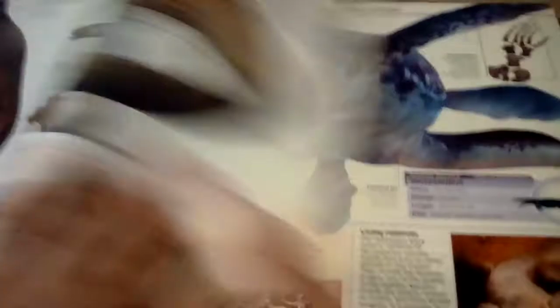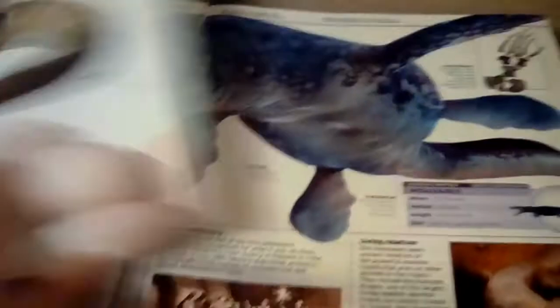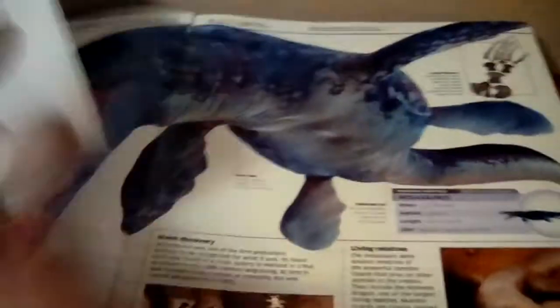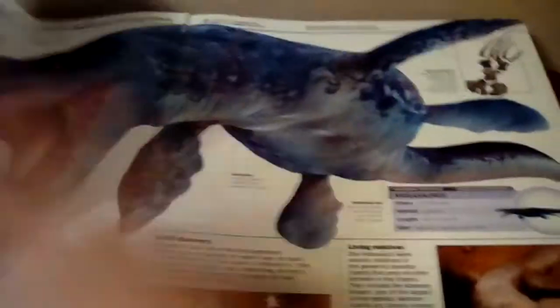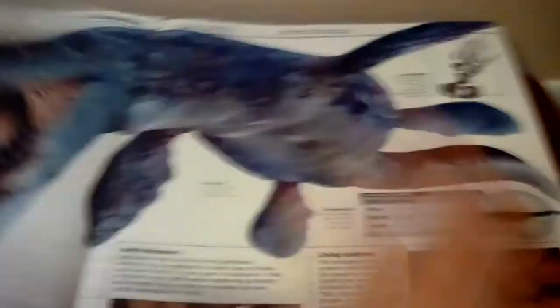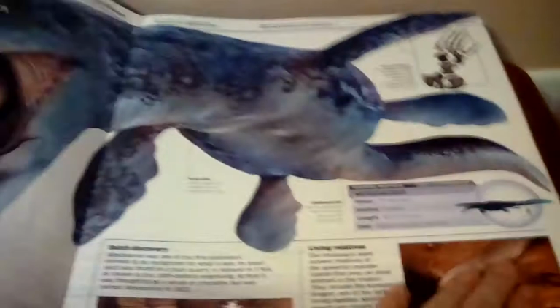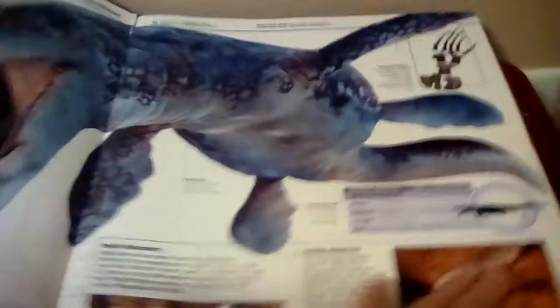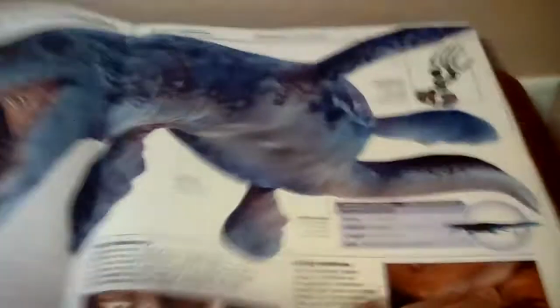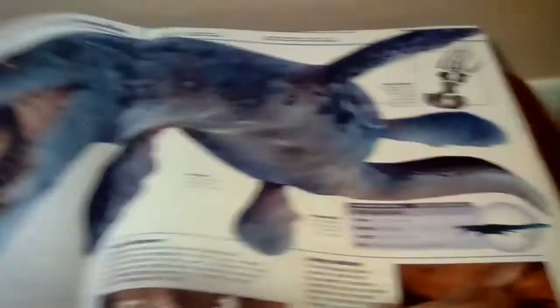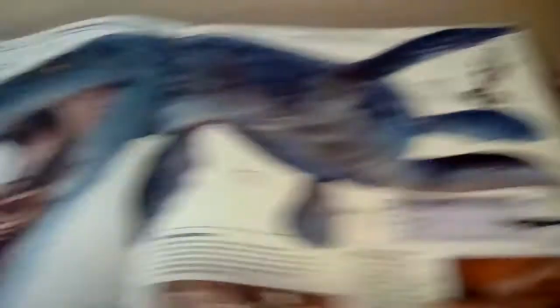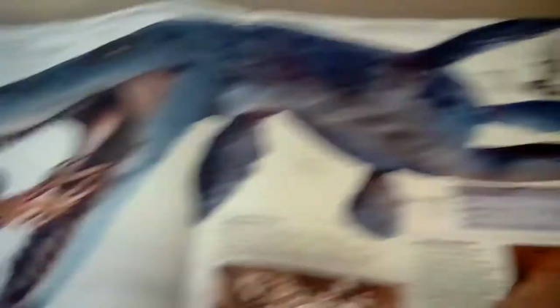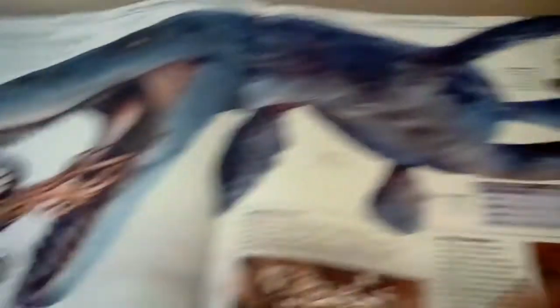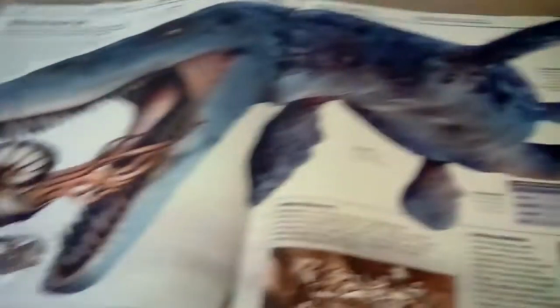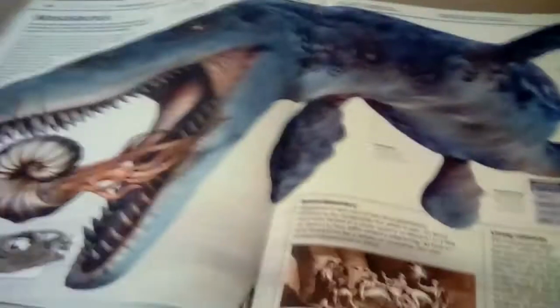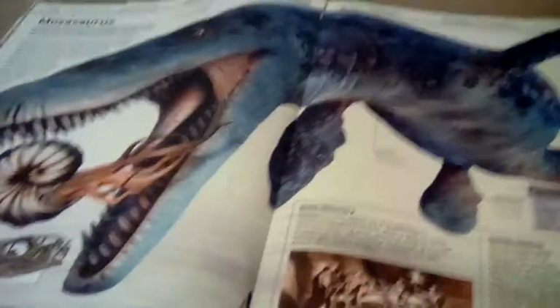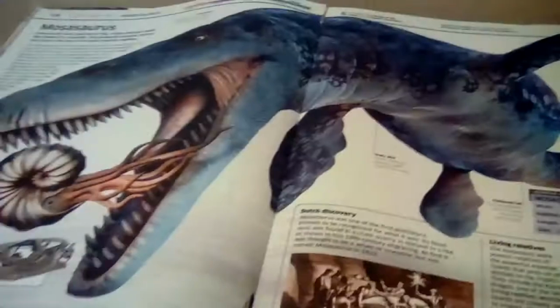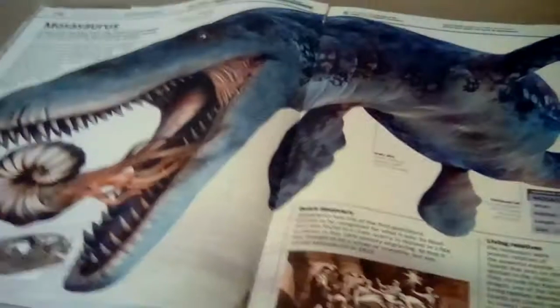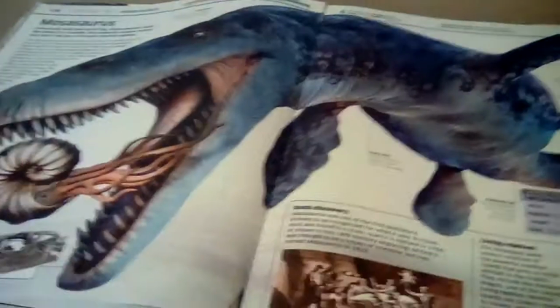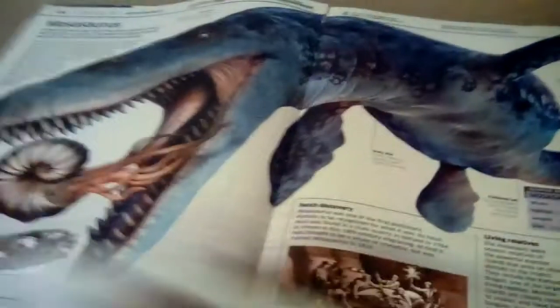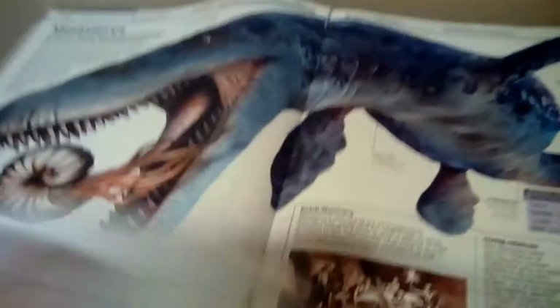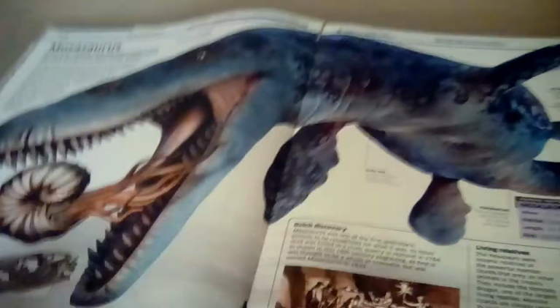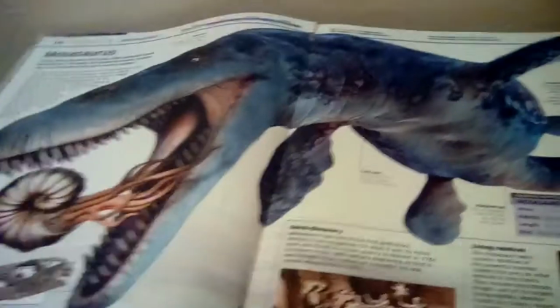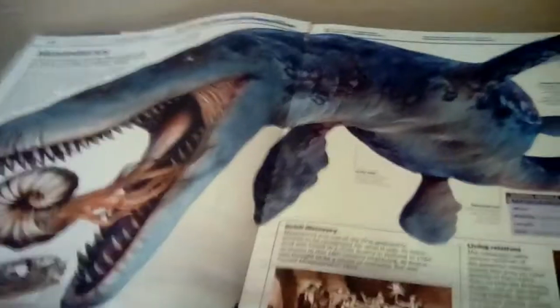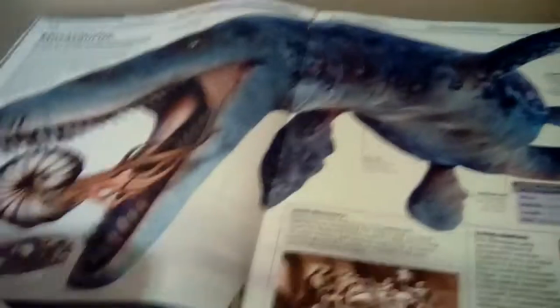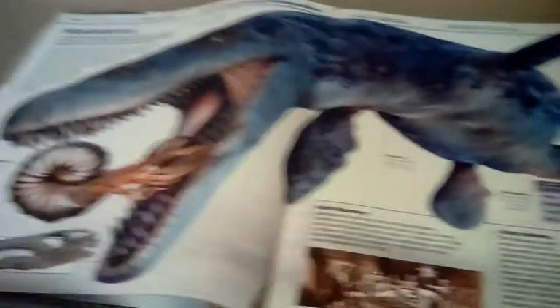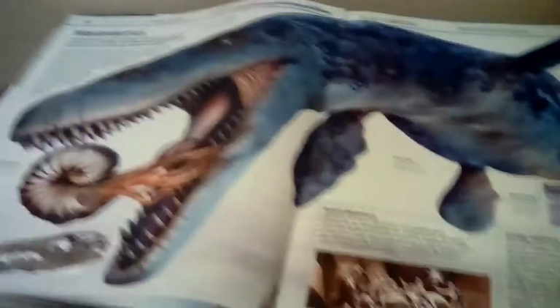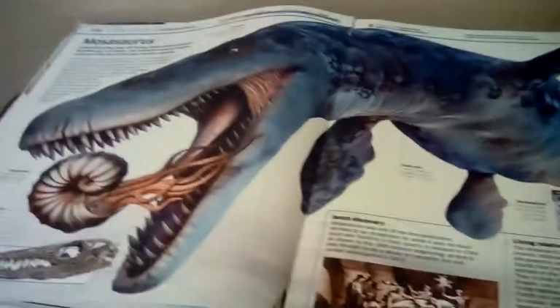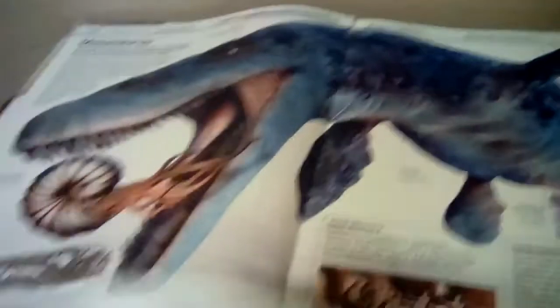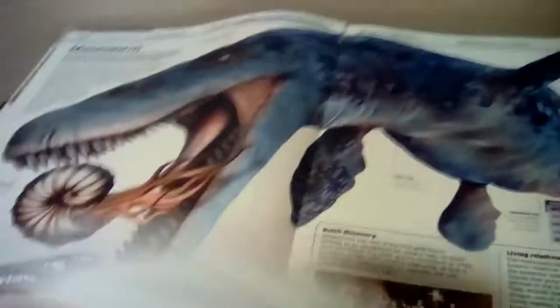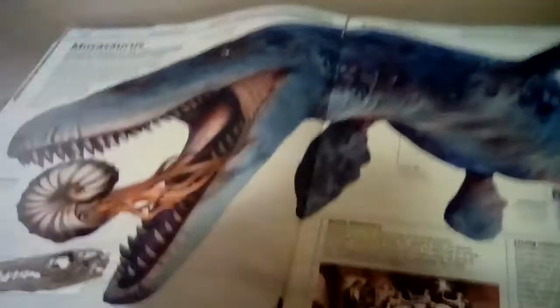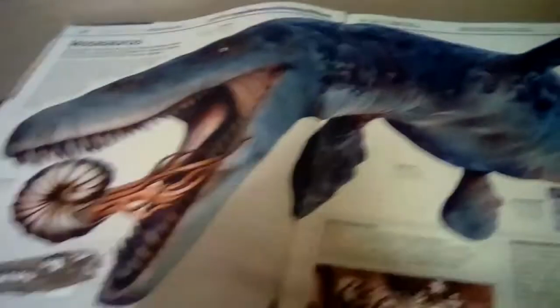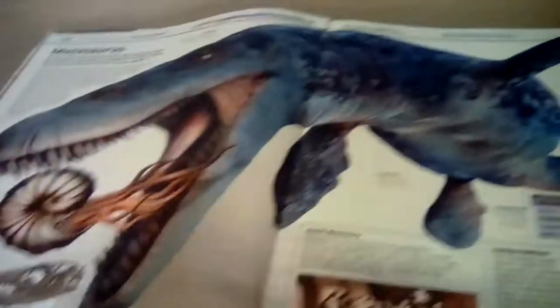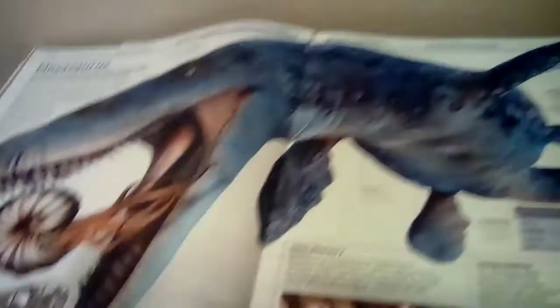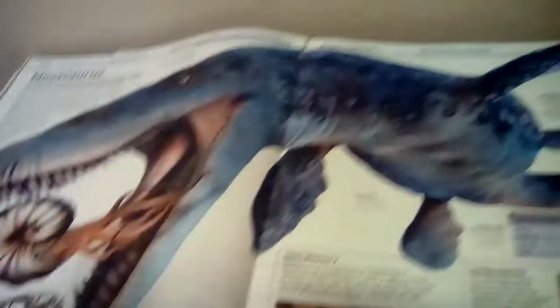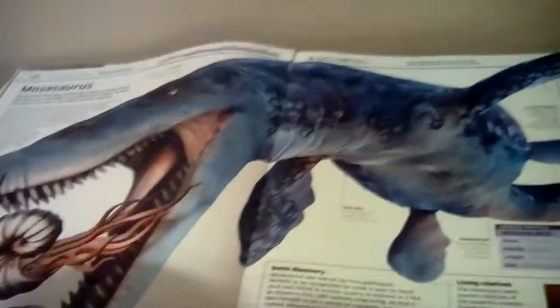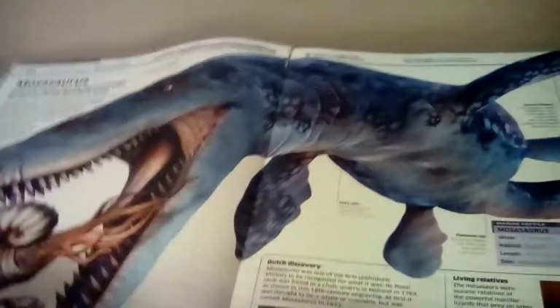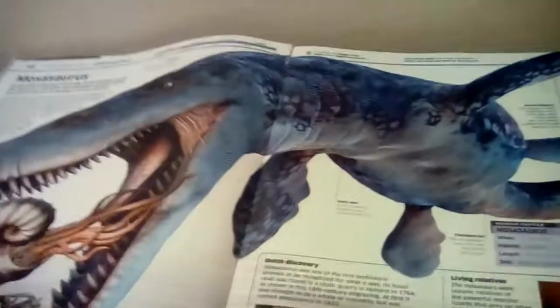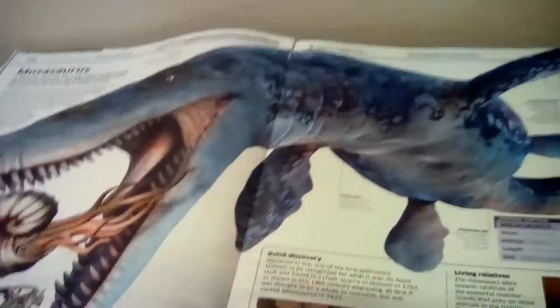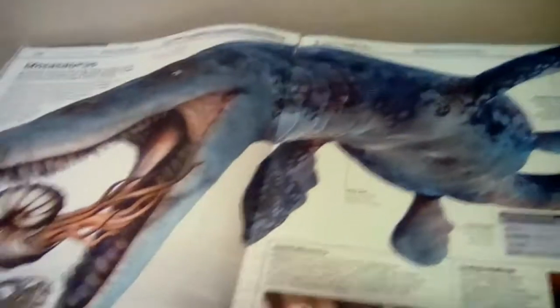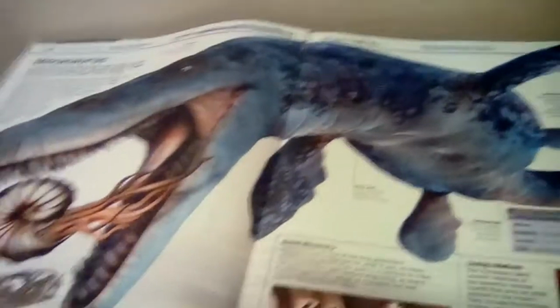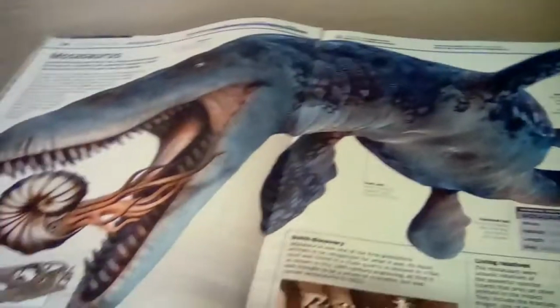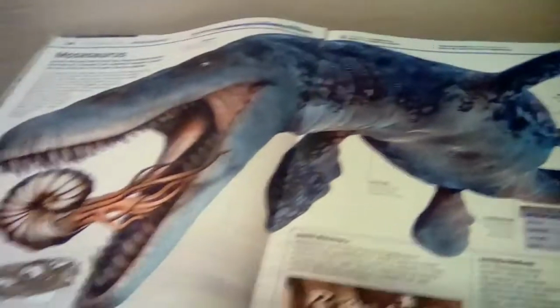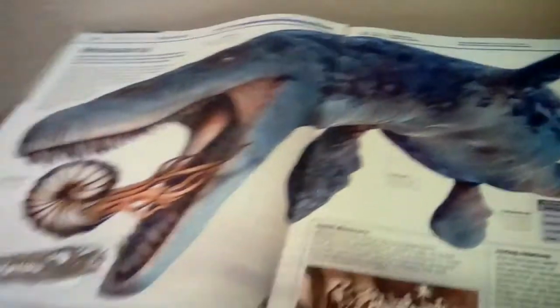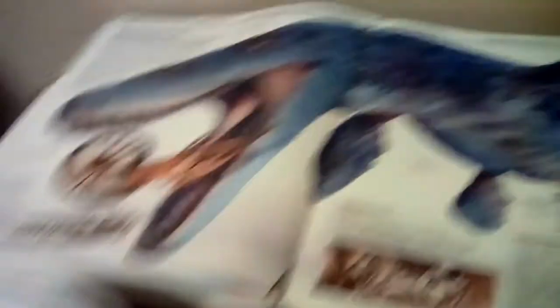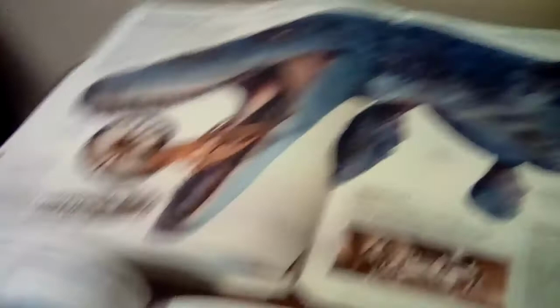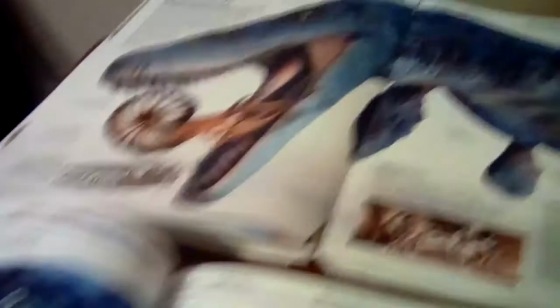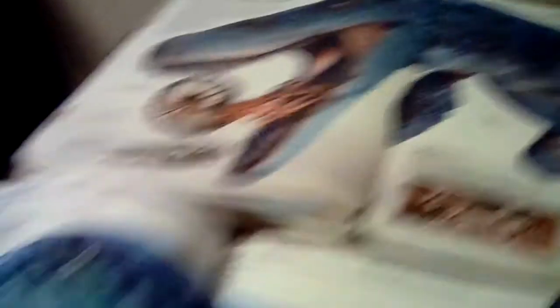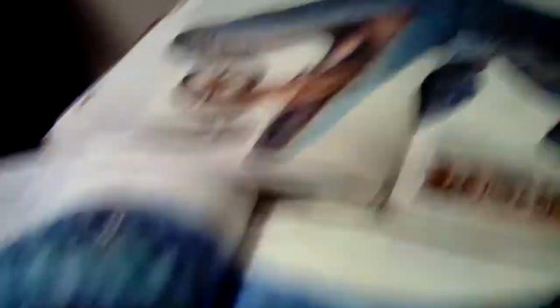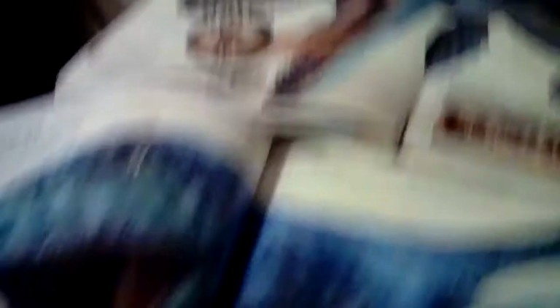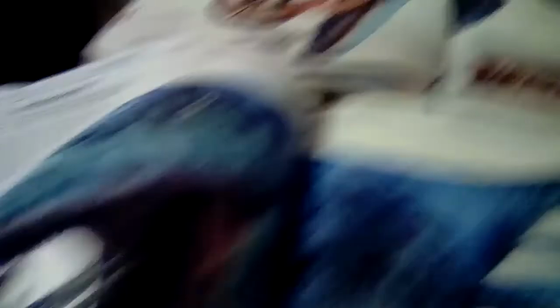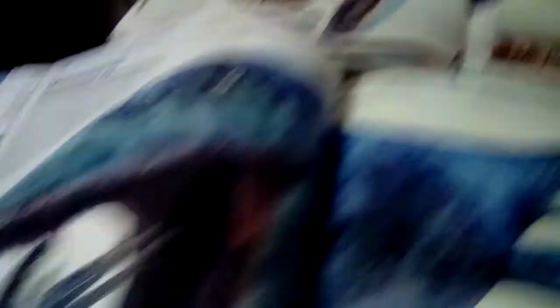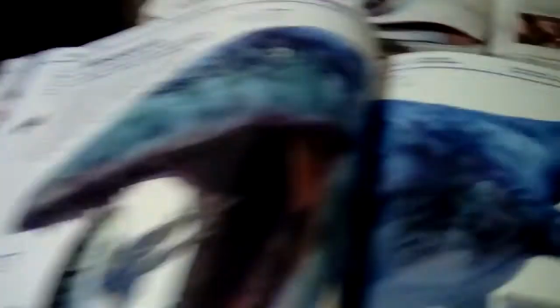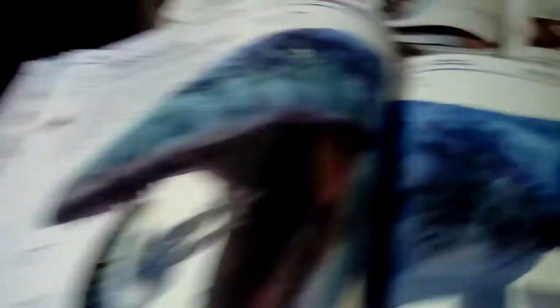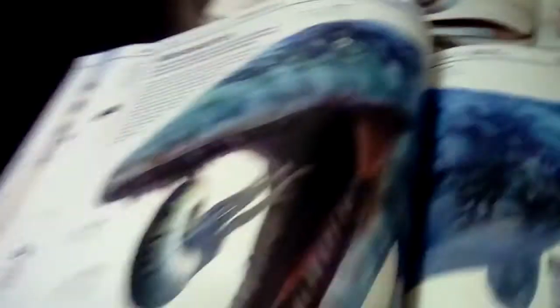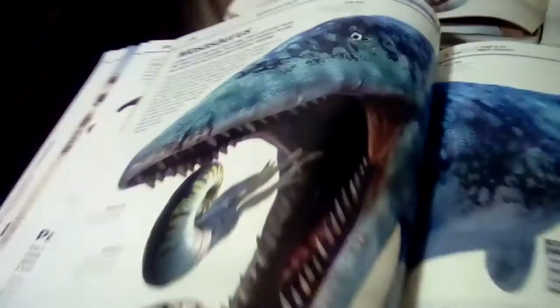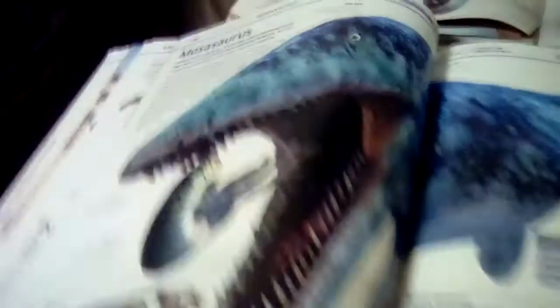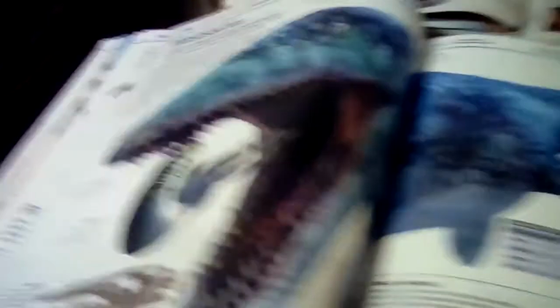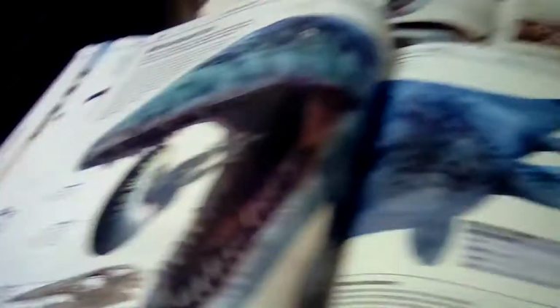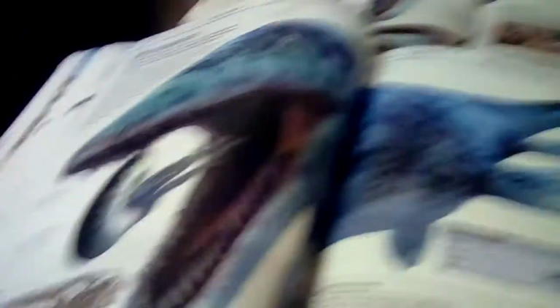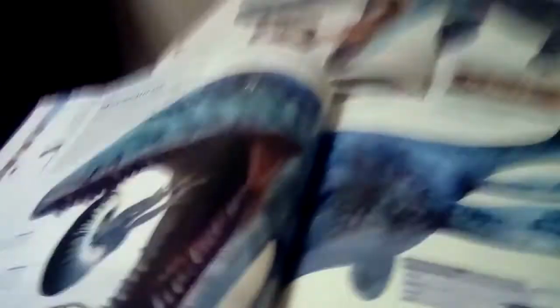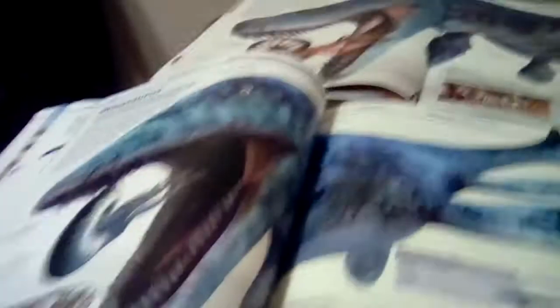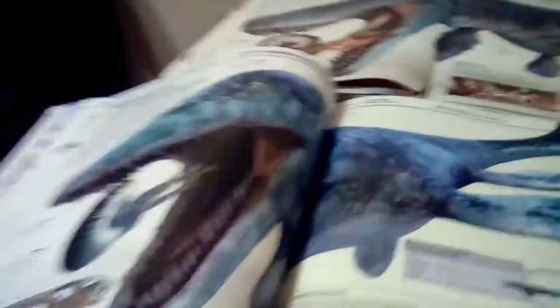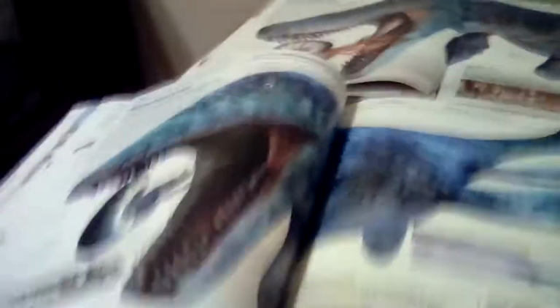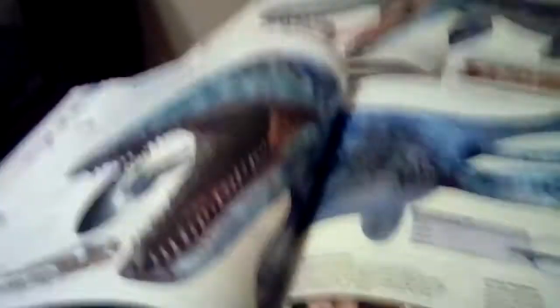Now we're running out of time, but here's the Mosasaurus in the old book. And here's the new Mosasaurus.